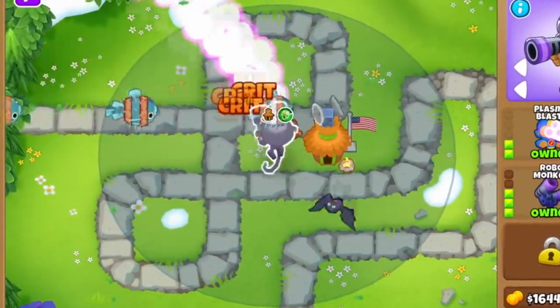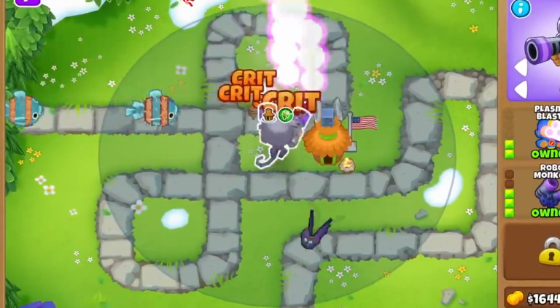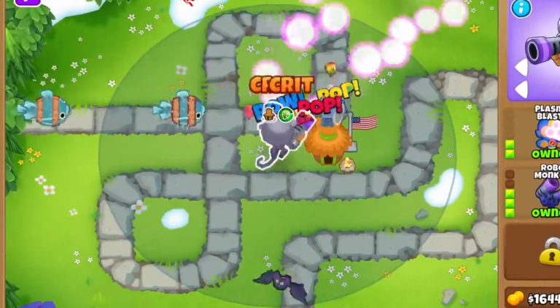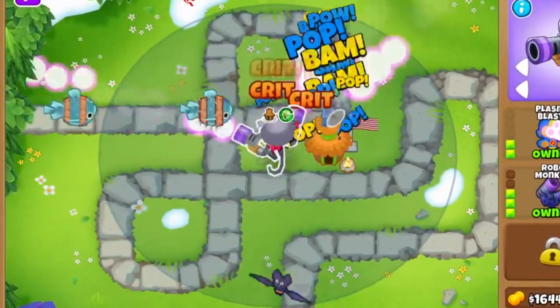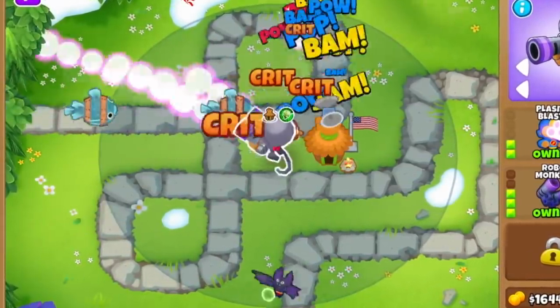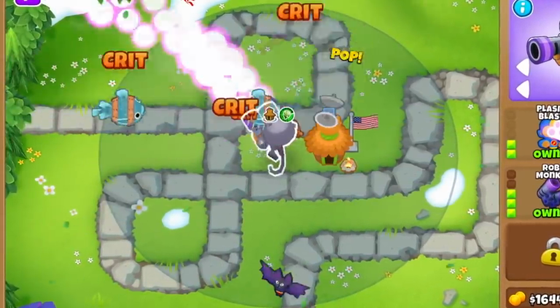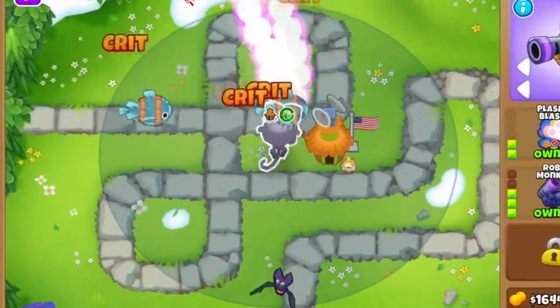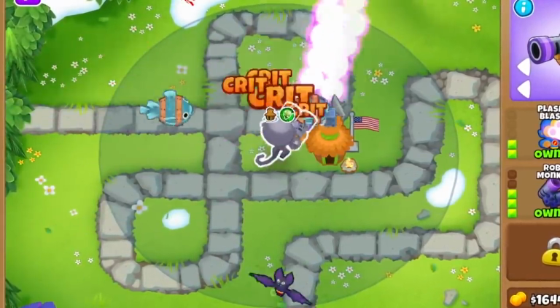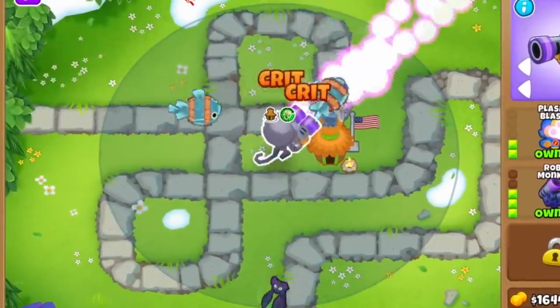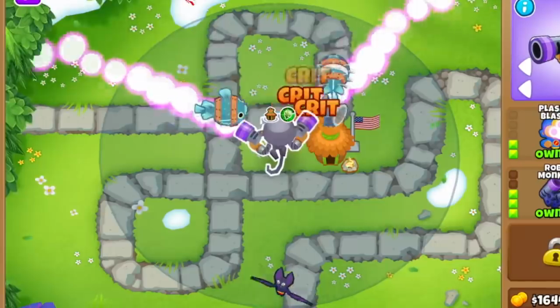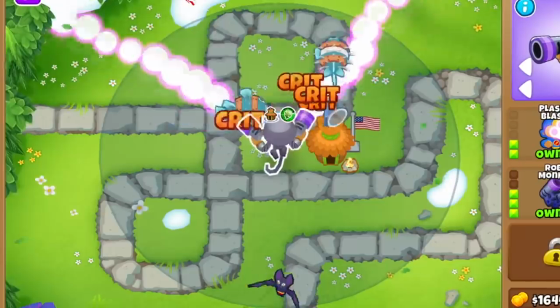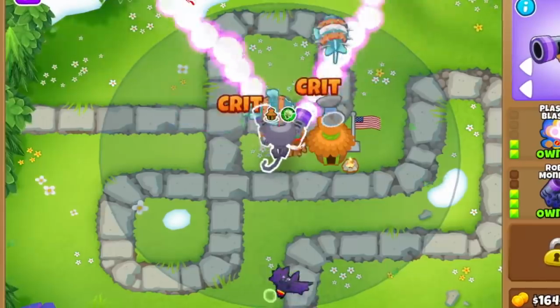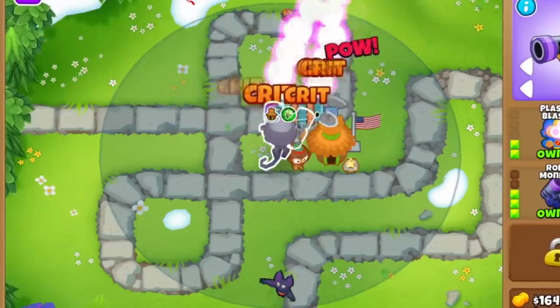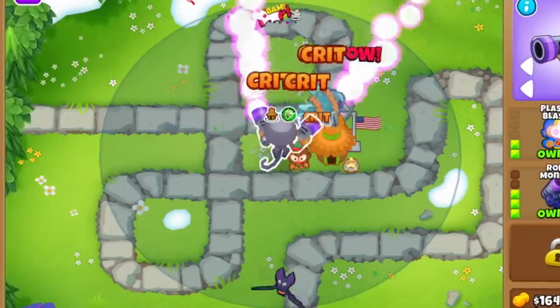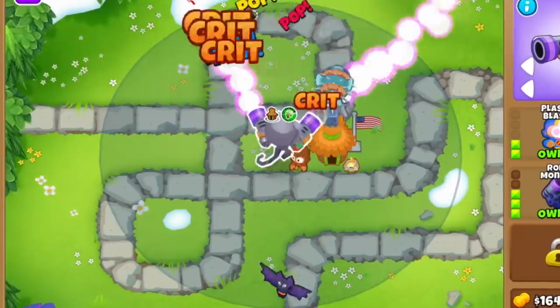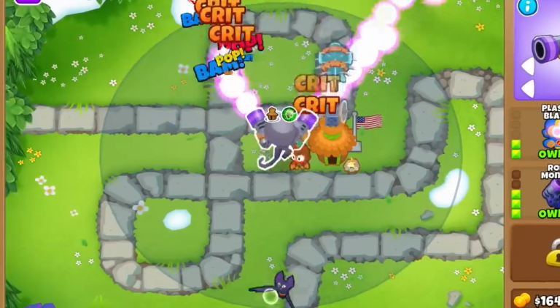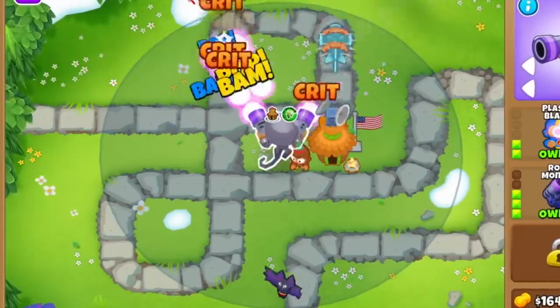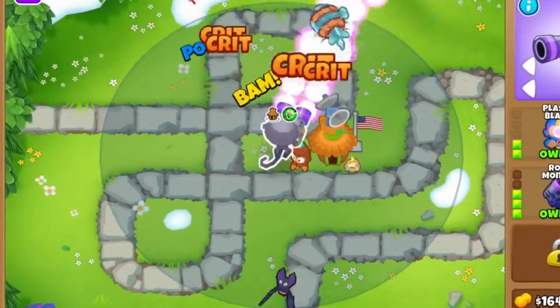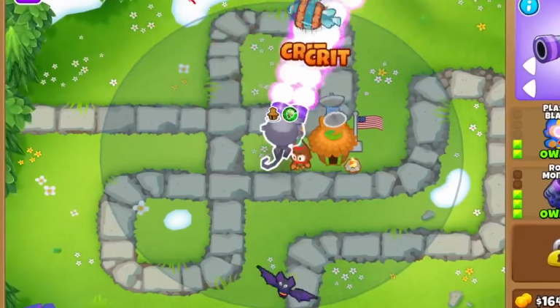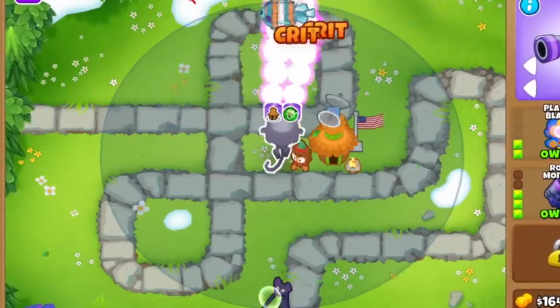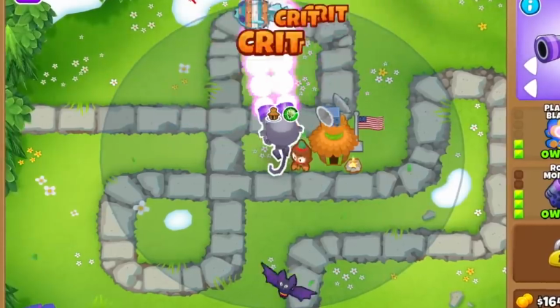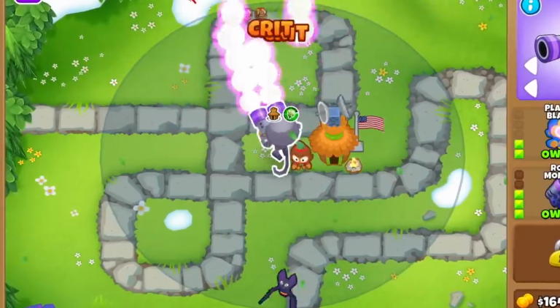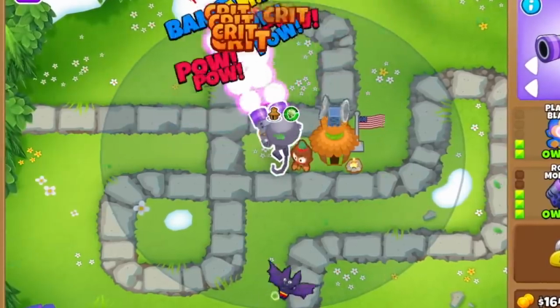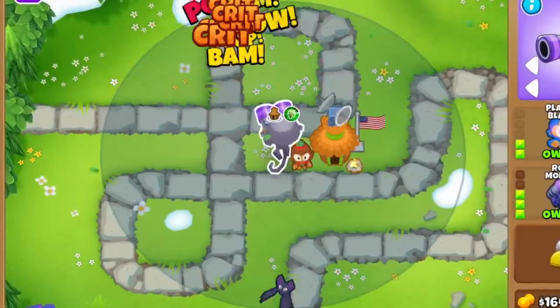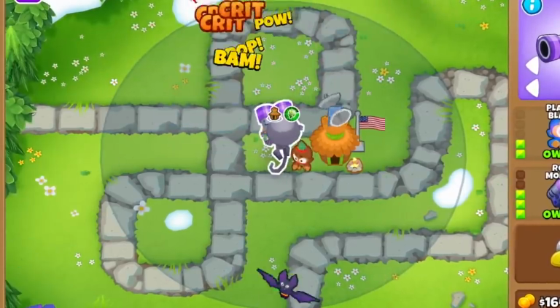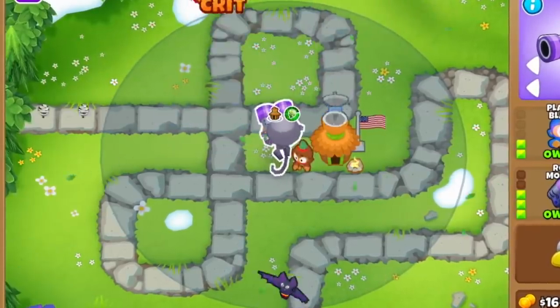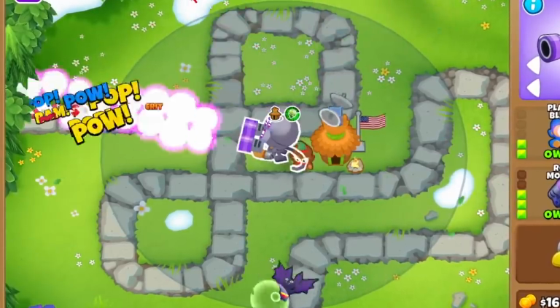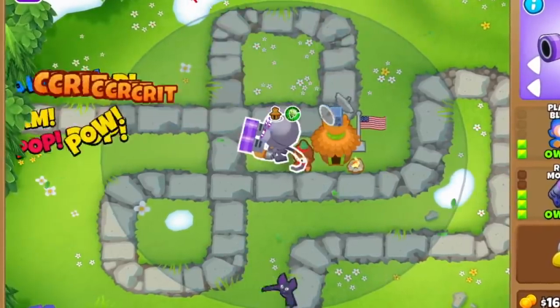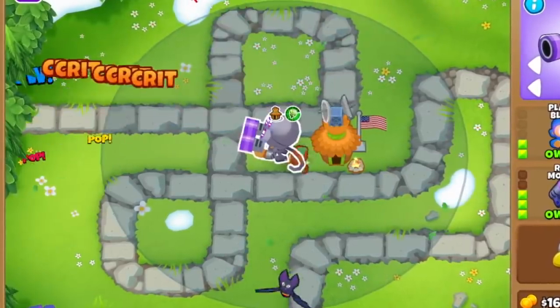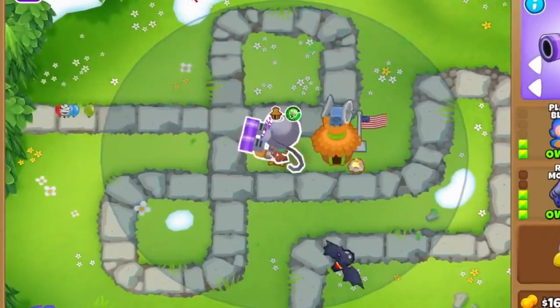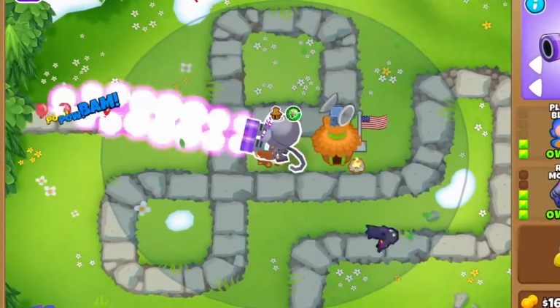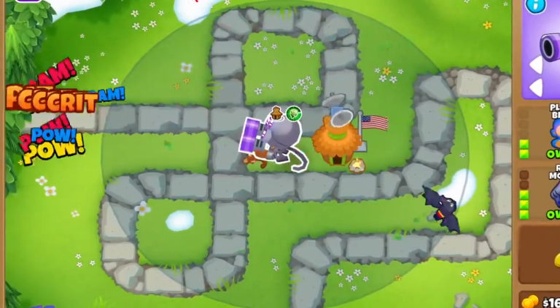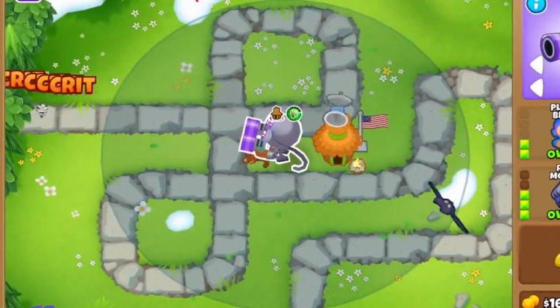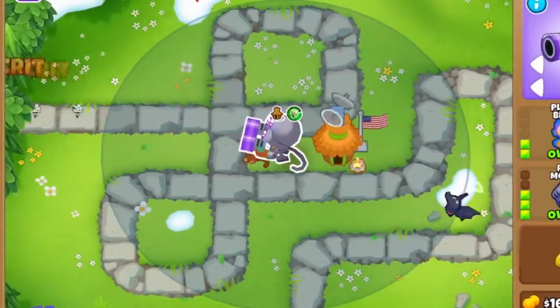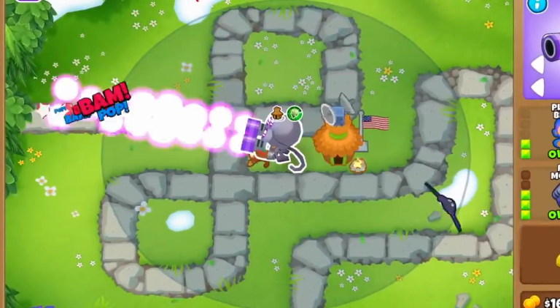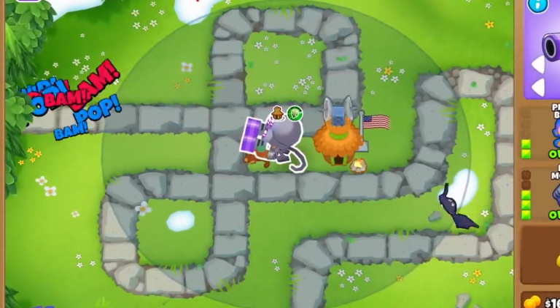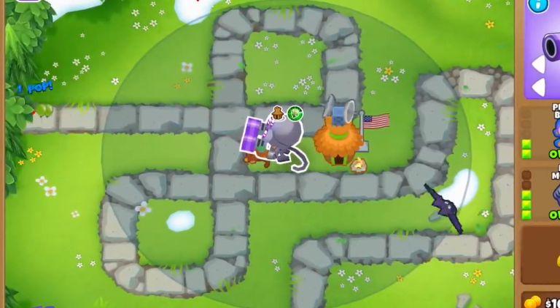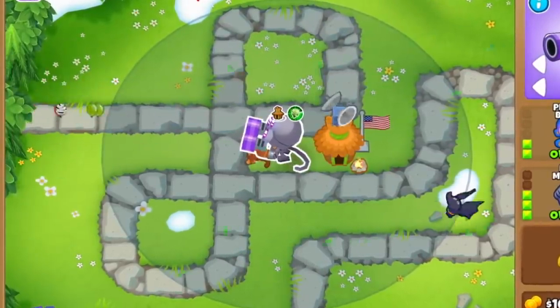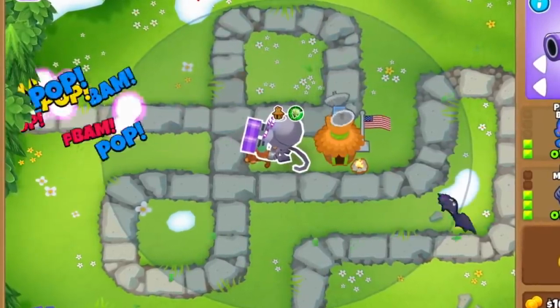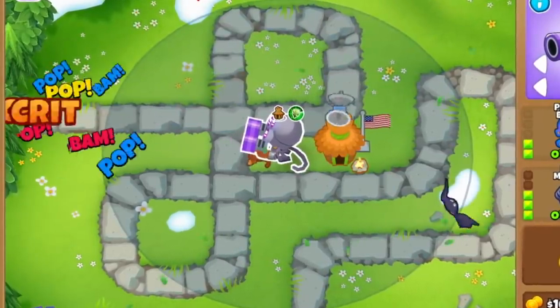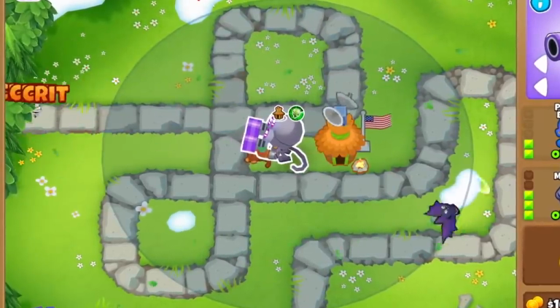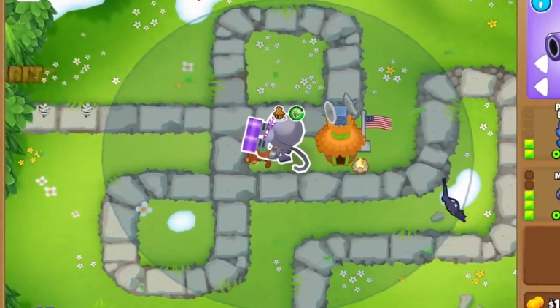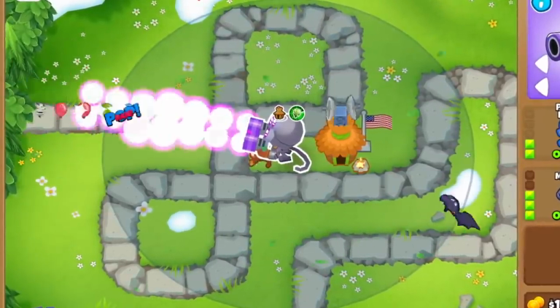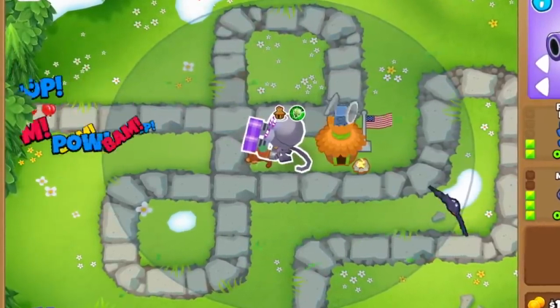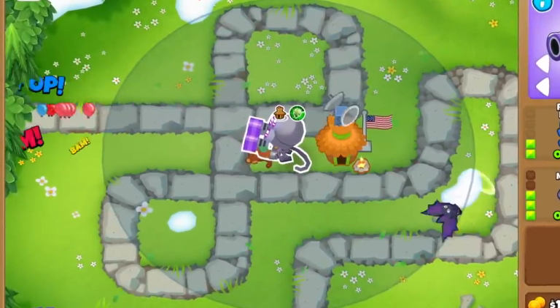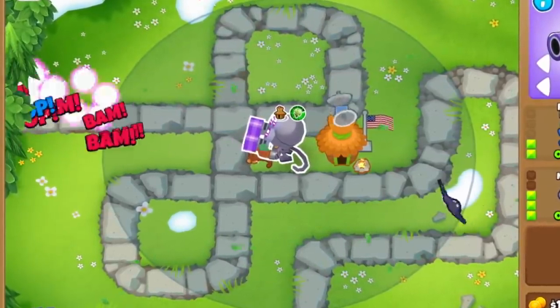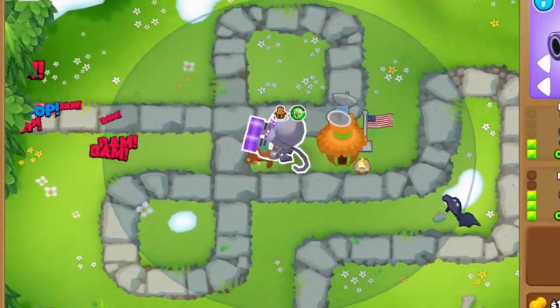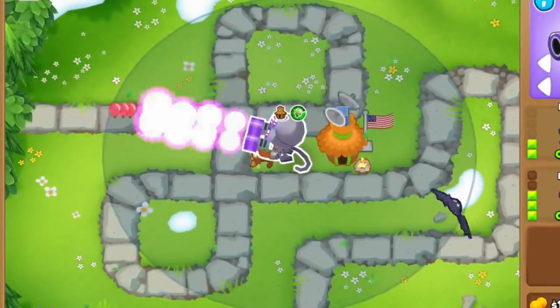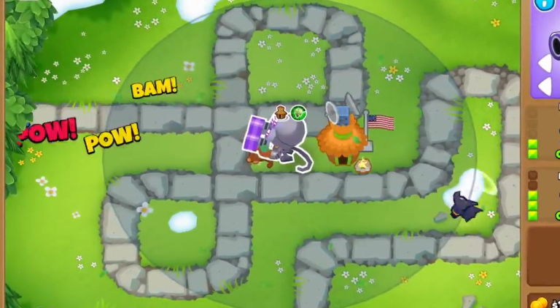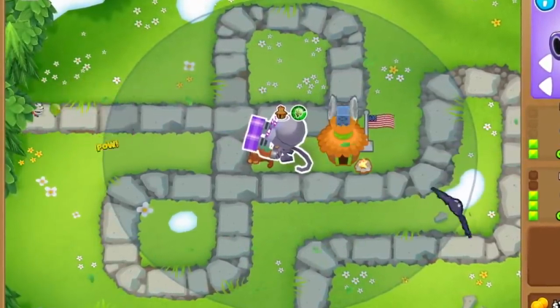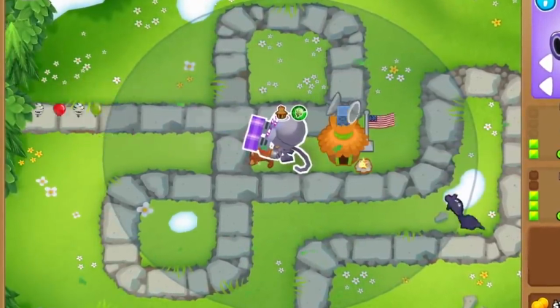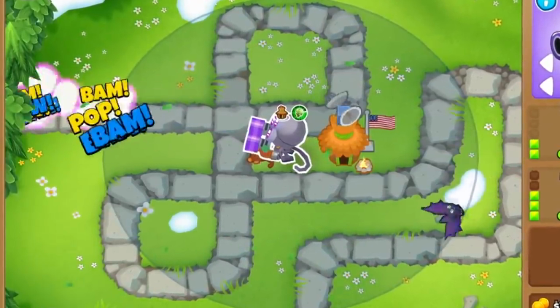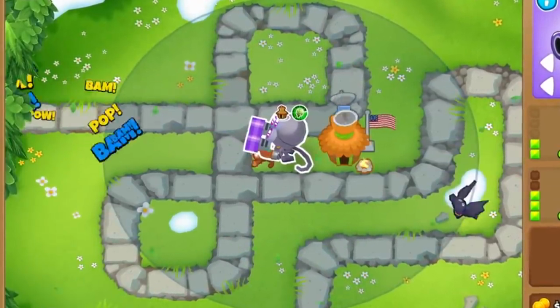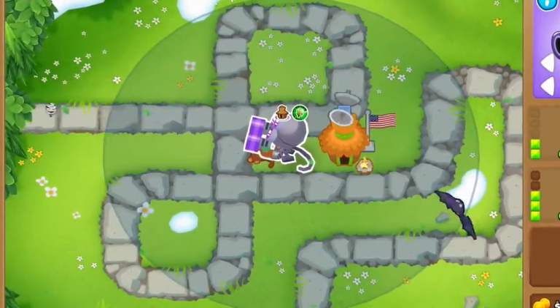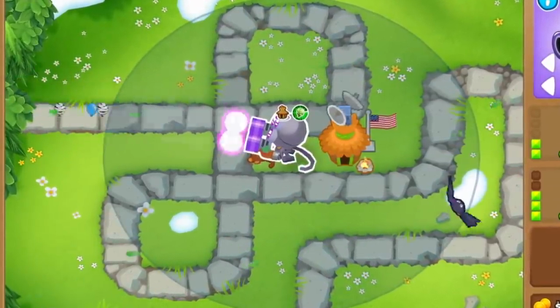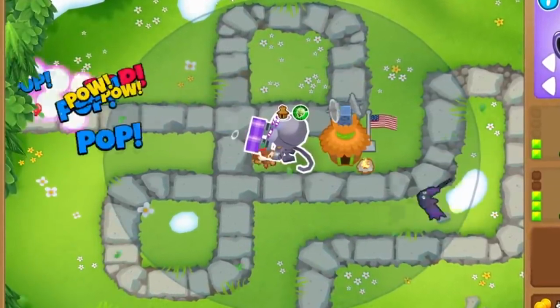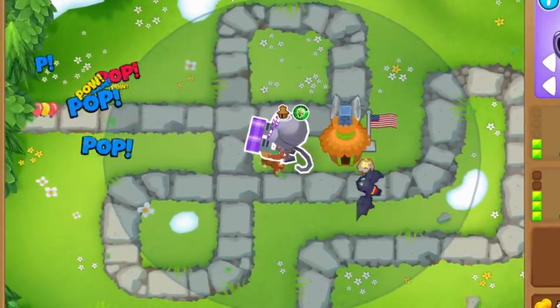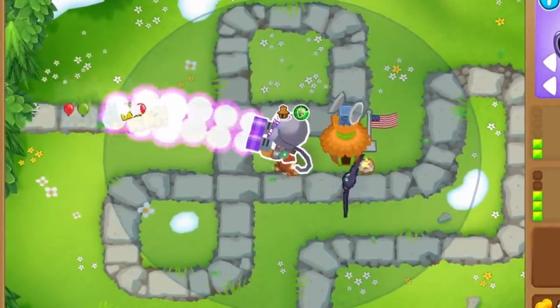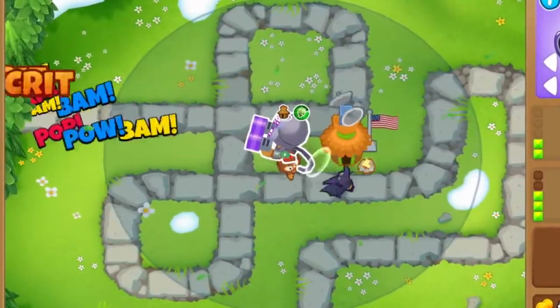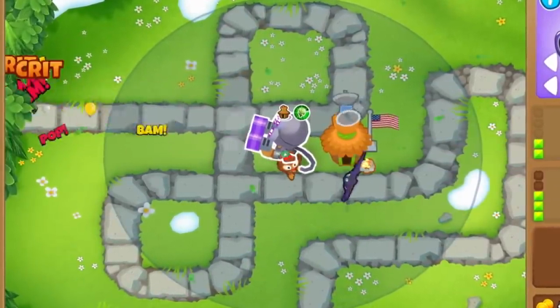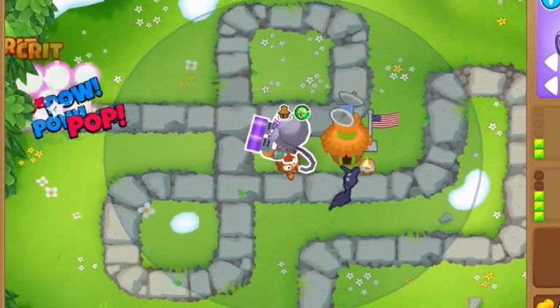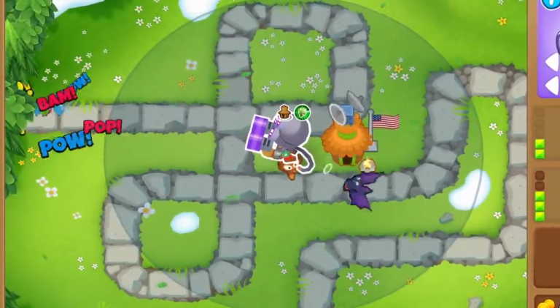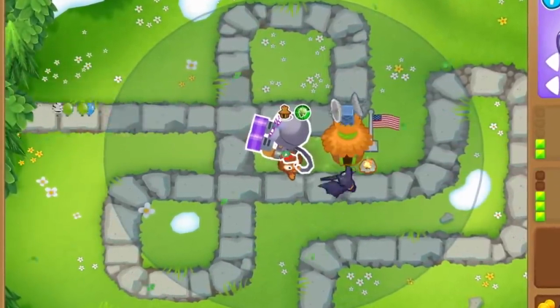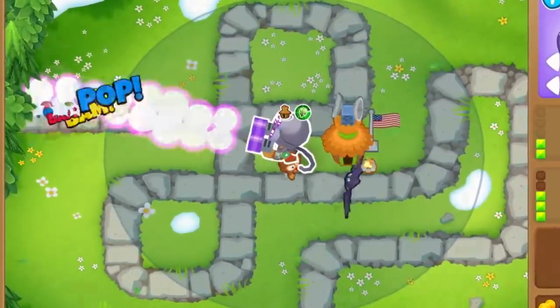Overall, it seems like the Robo Monkey has the edge in this one, as it outputs similar DPS for half the cost. But there is one more thing to consider, and that is how well they synergize with other towers.